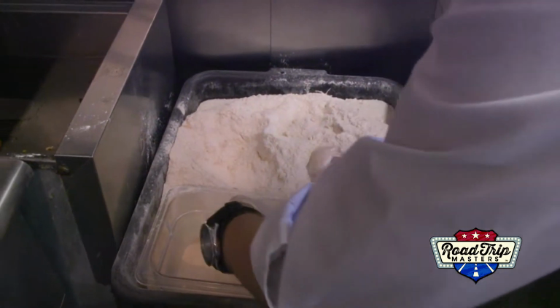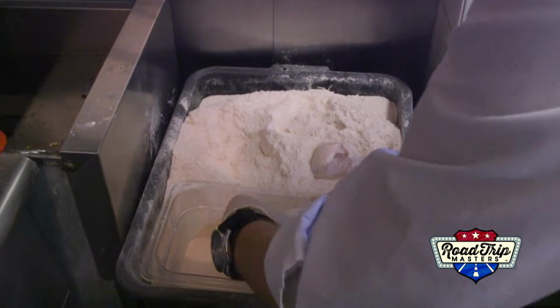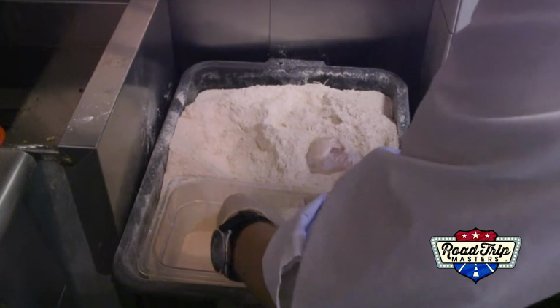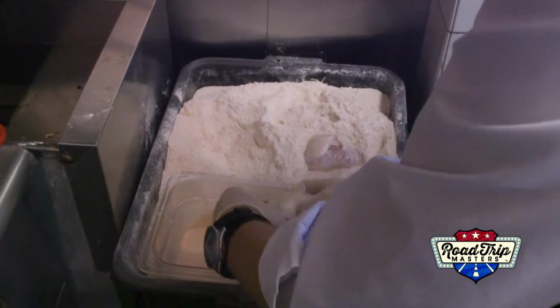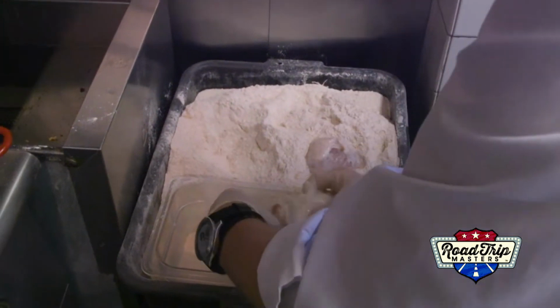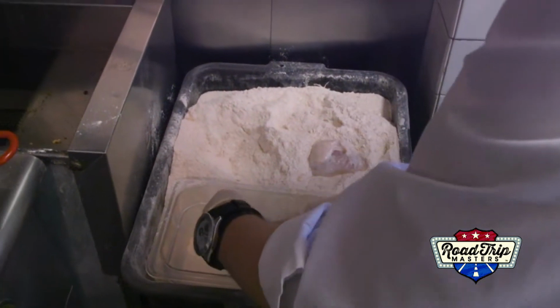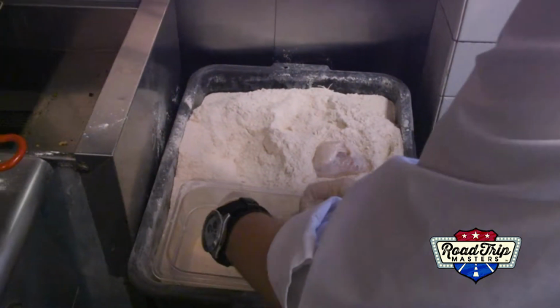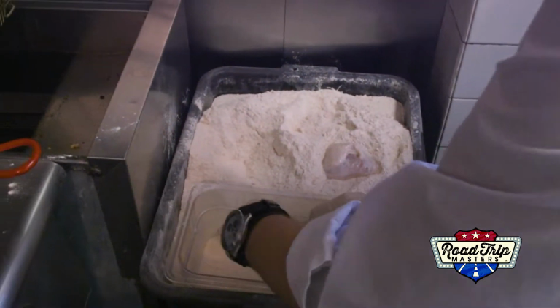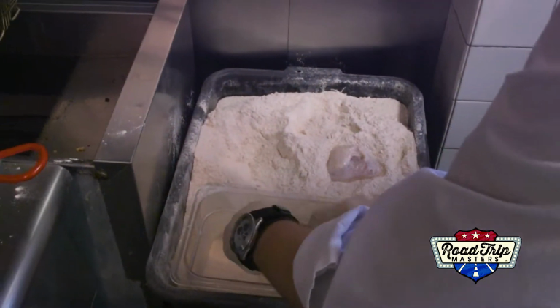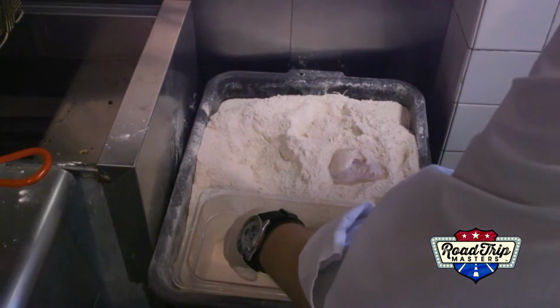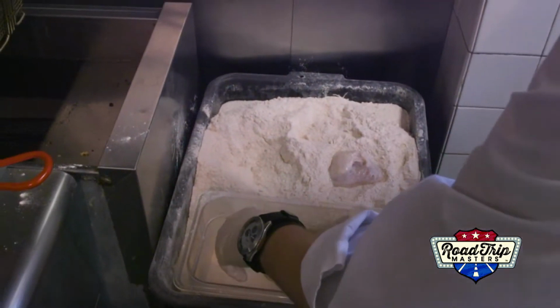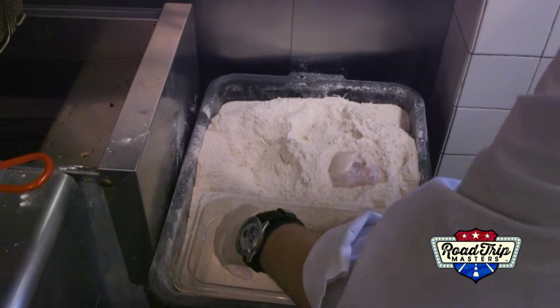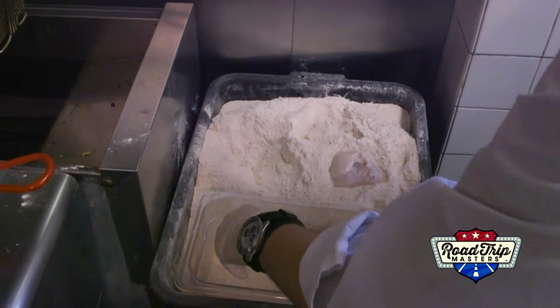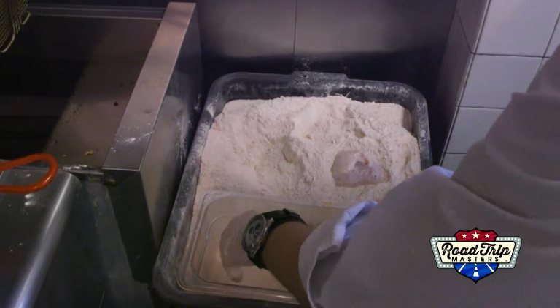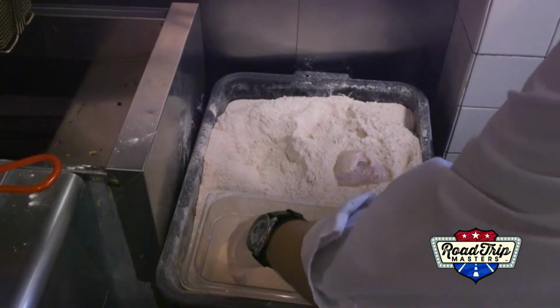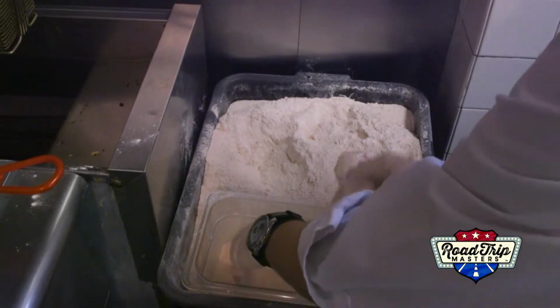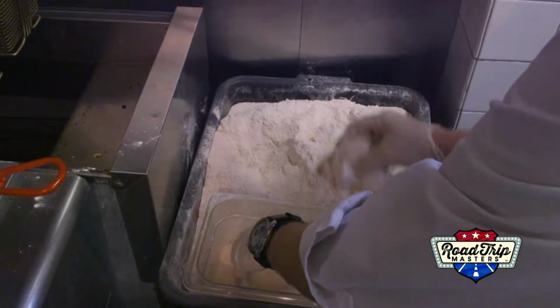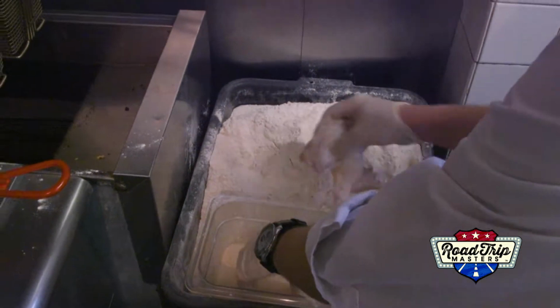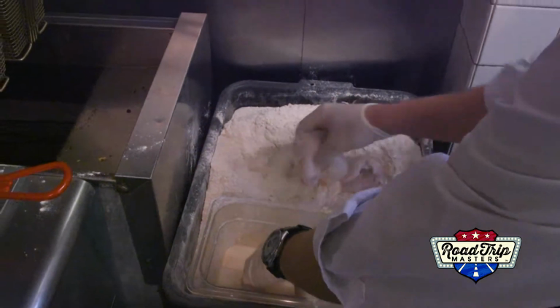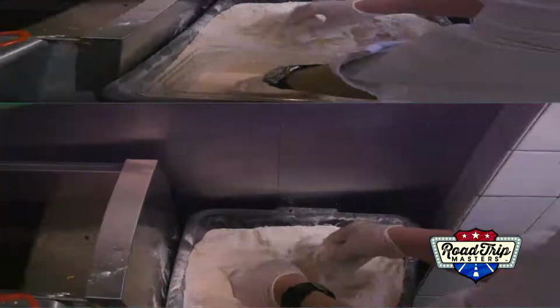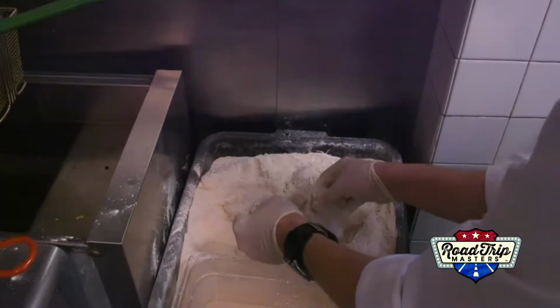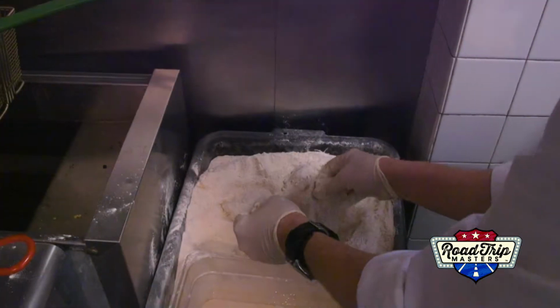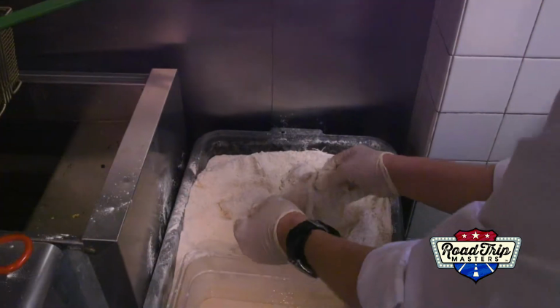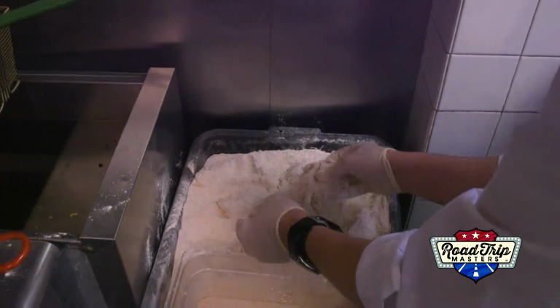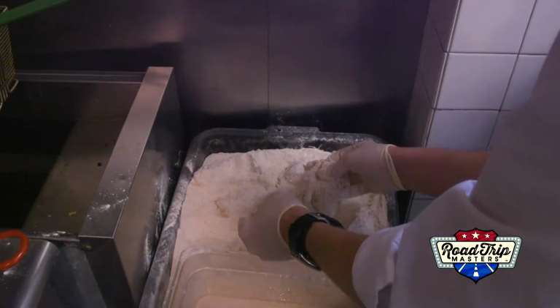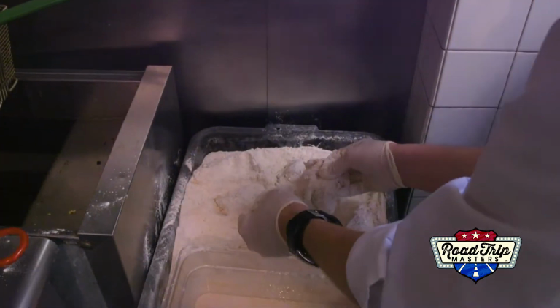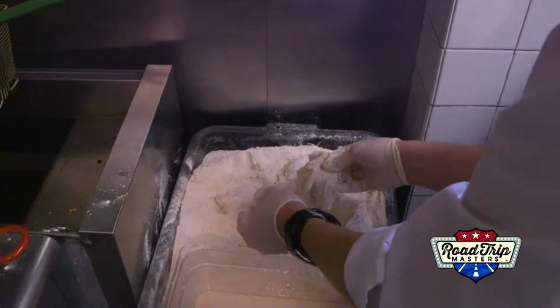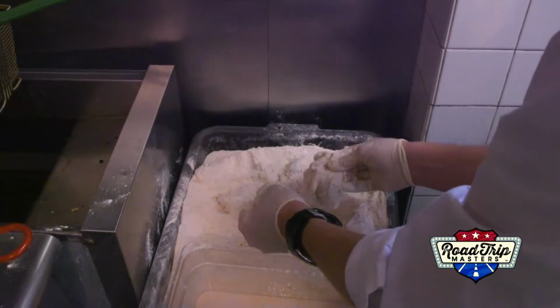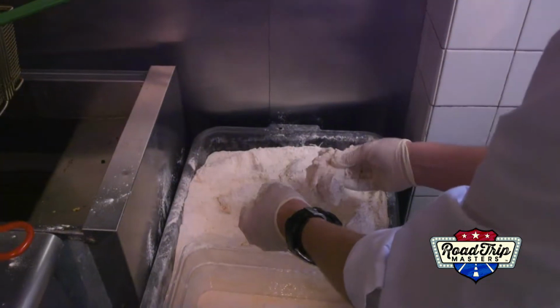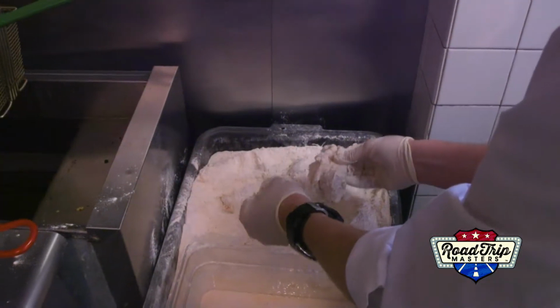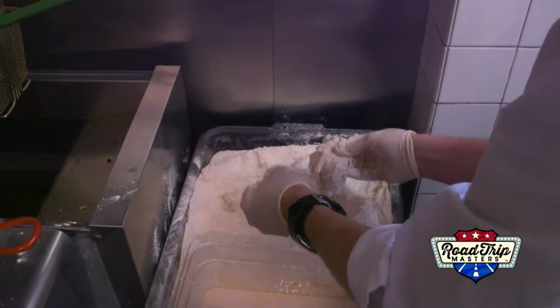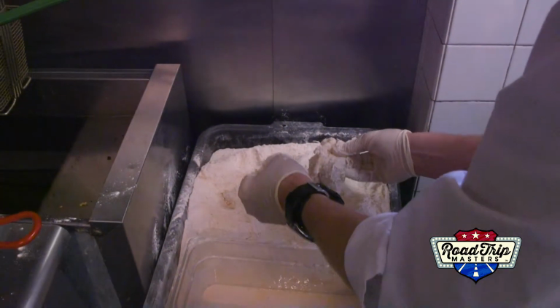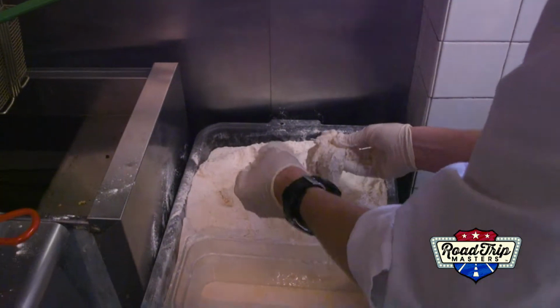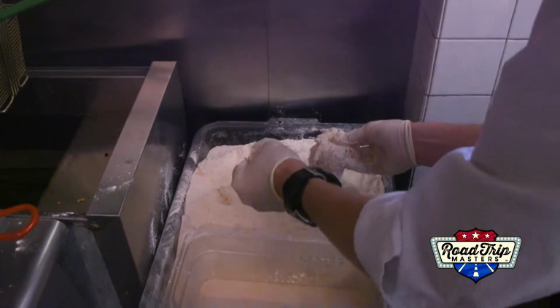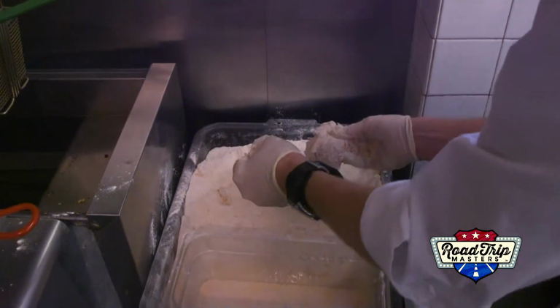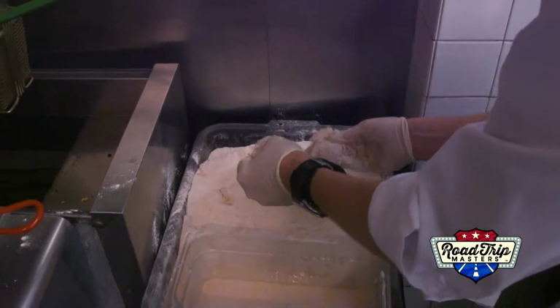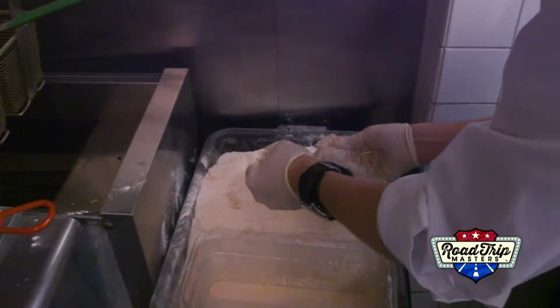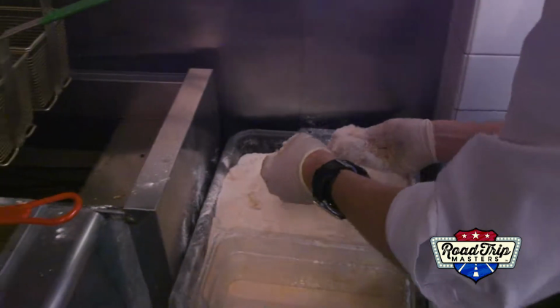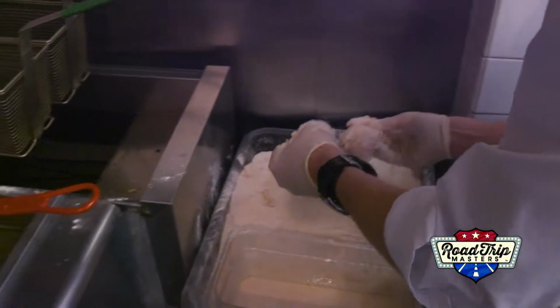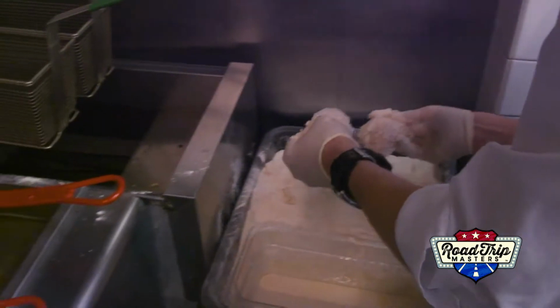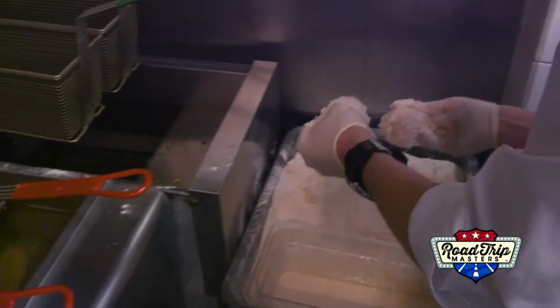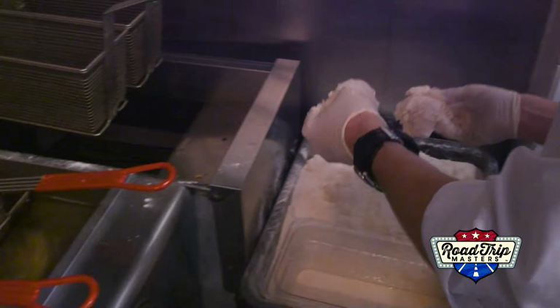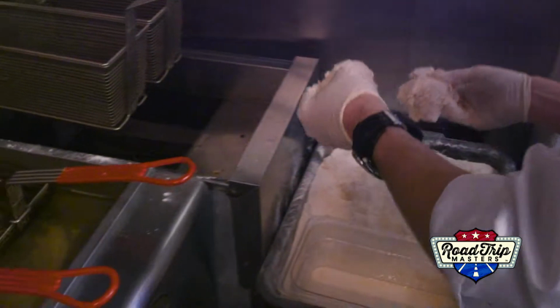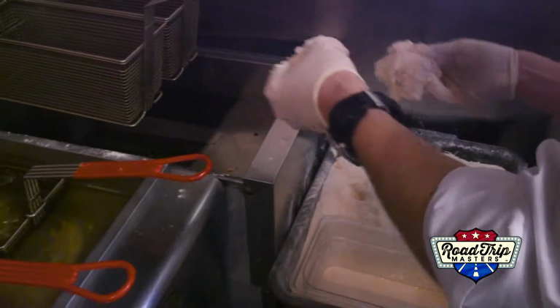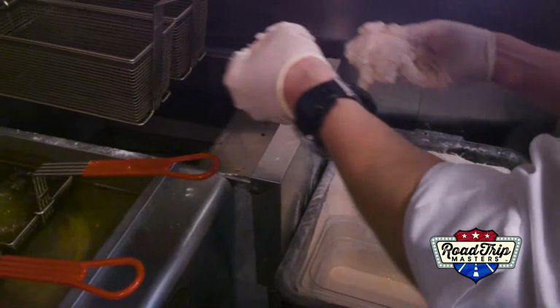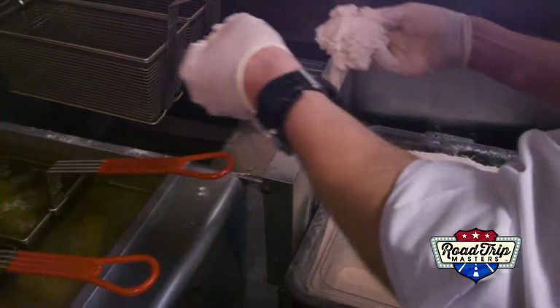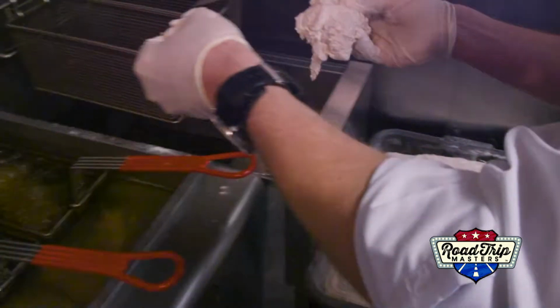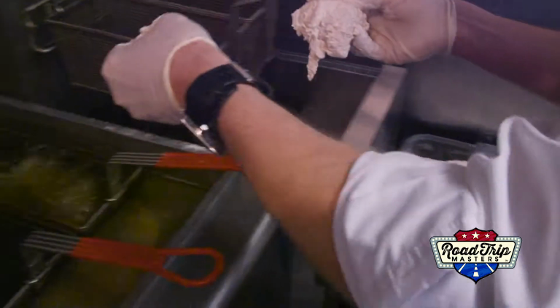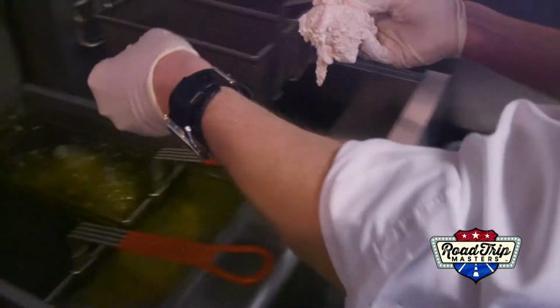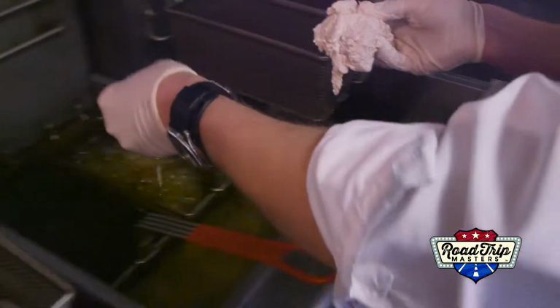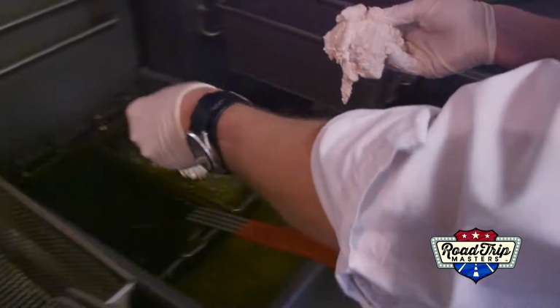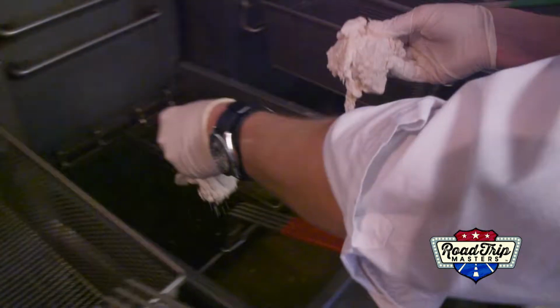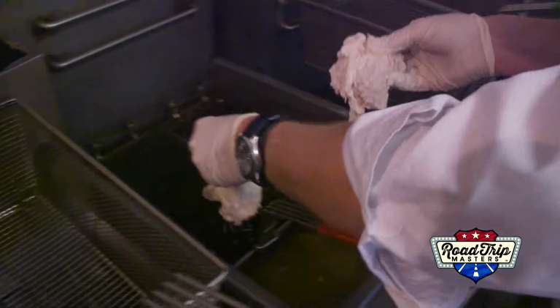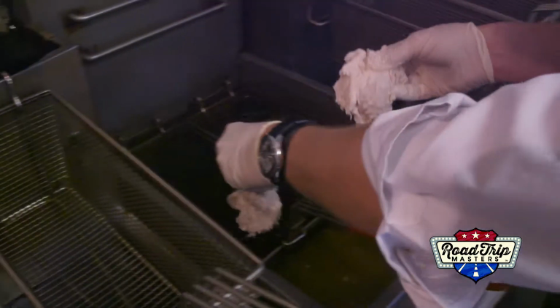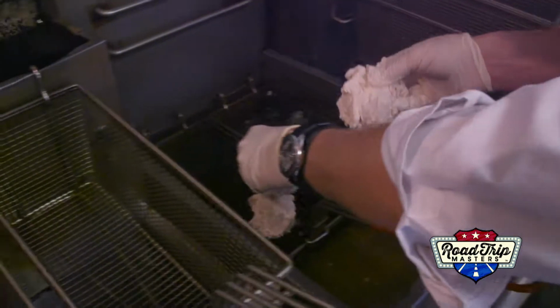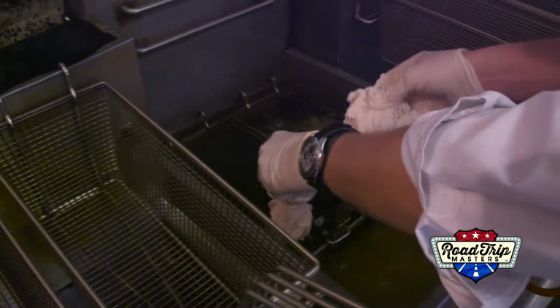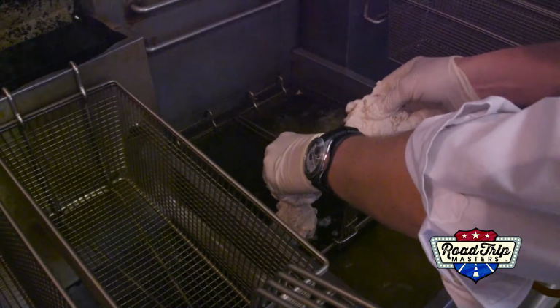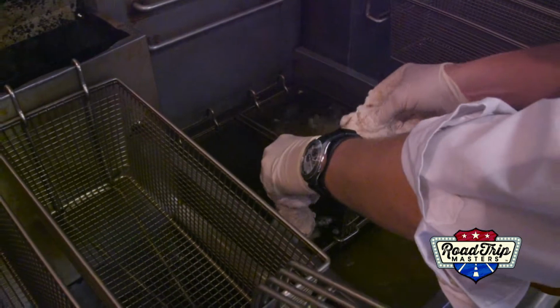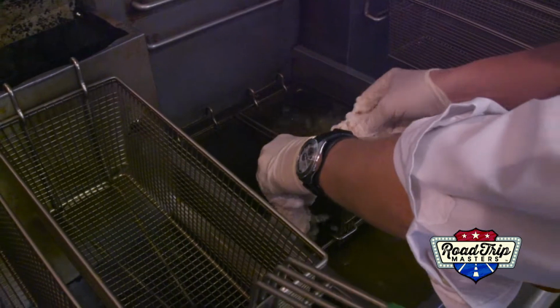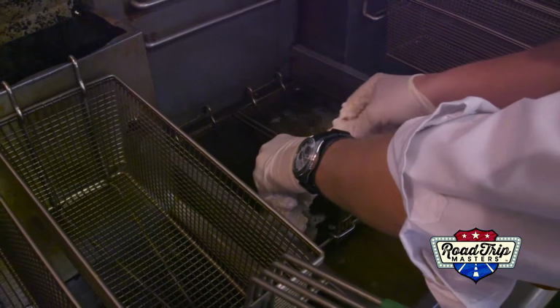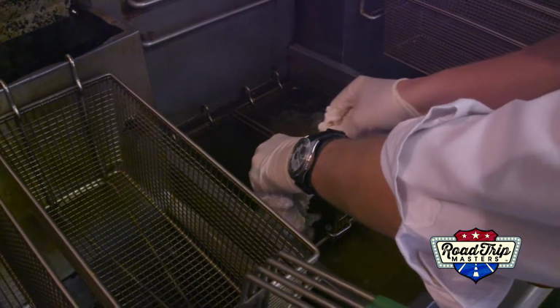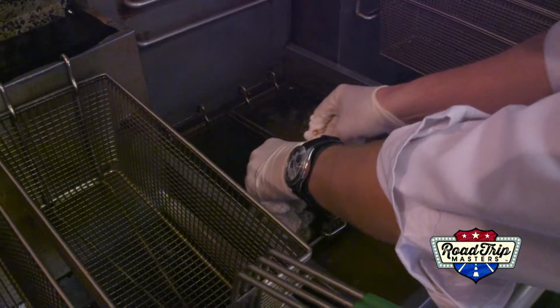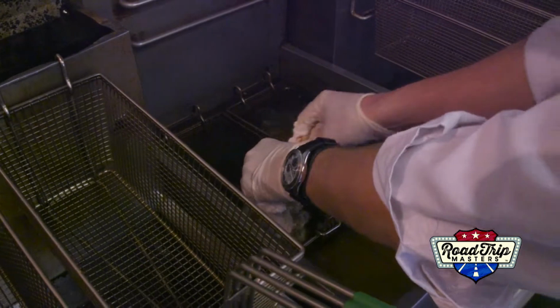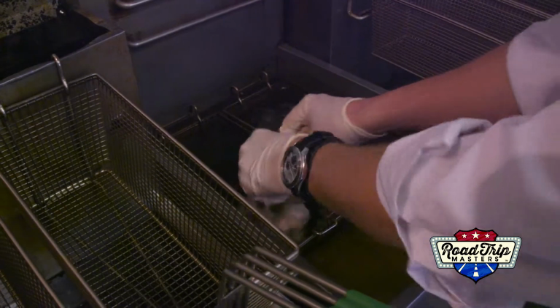Make sure you get it patted down, well coated. Right over the fryer, very carefully. Don't want to burn yourself — because that would be workman's comp.